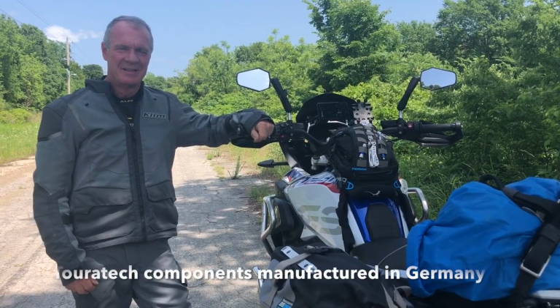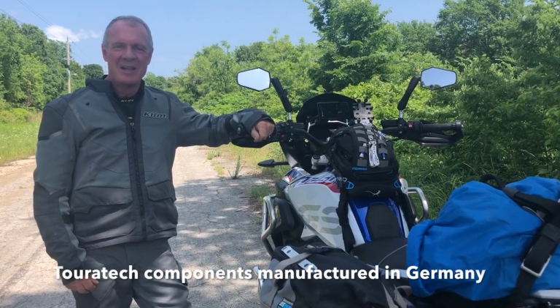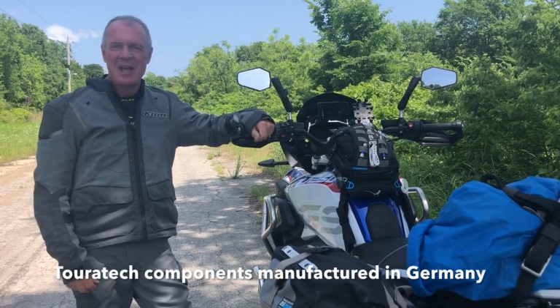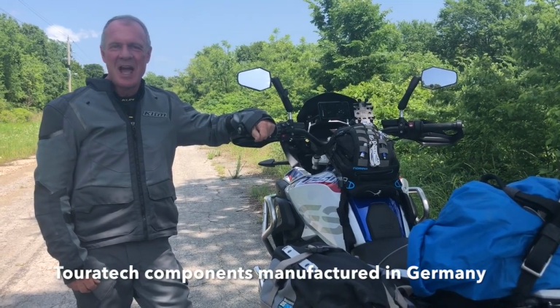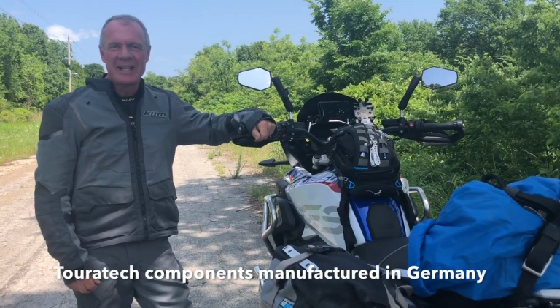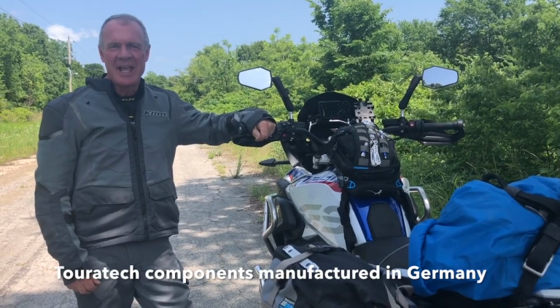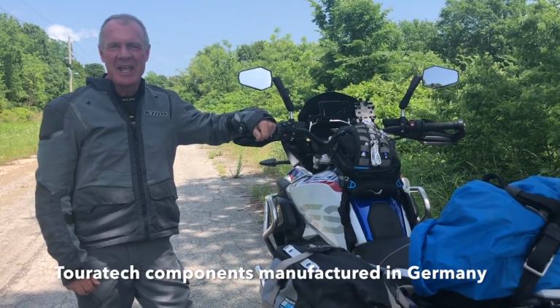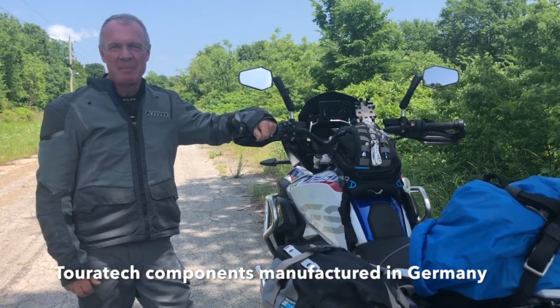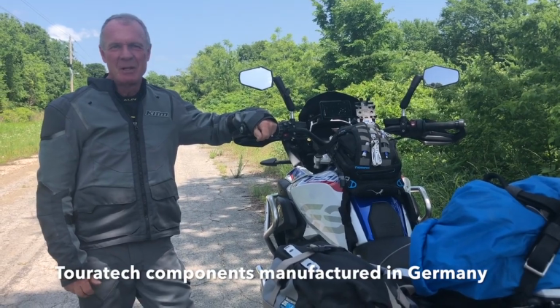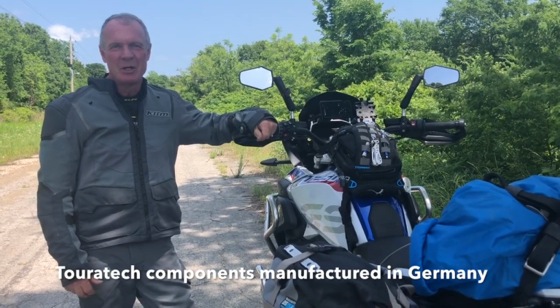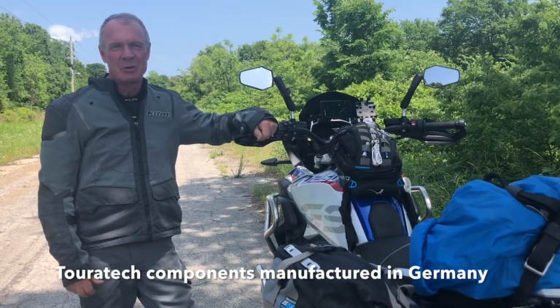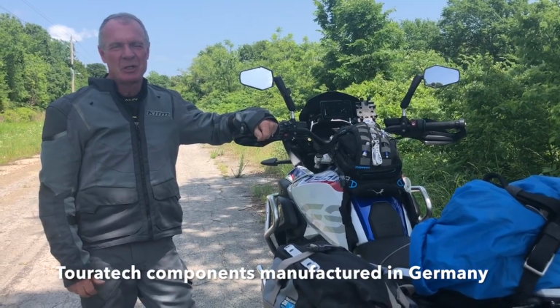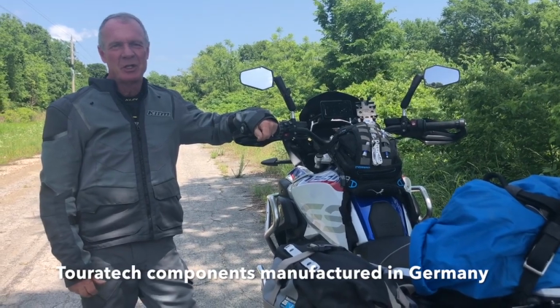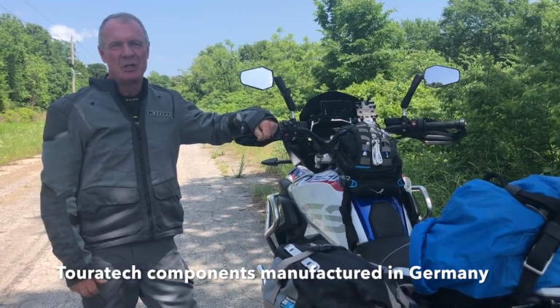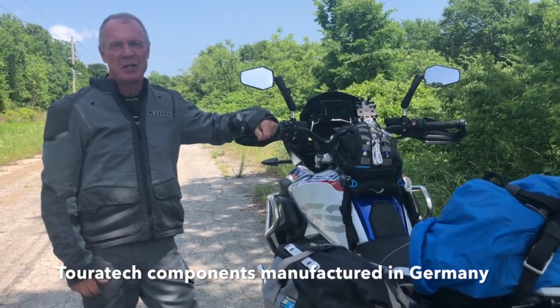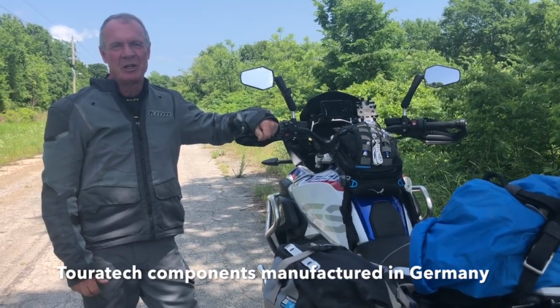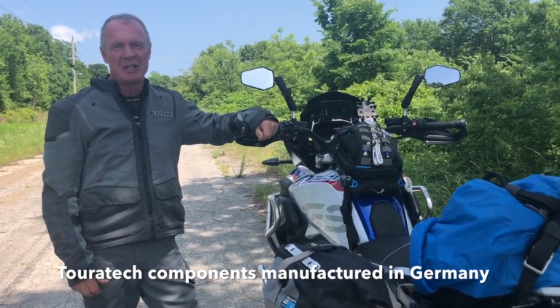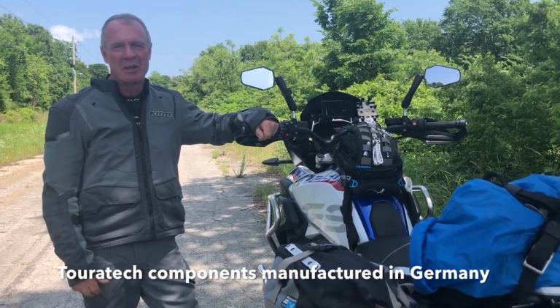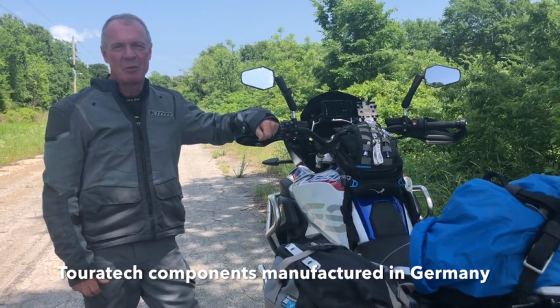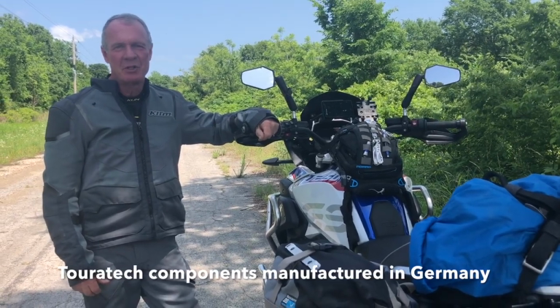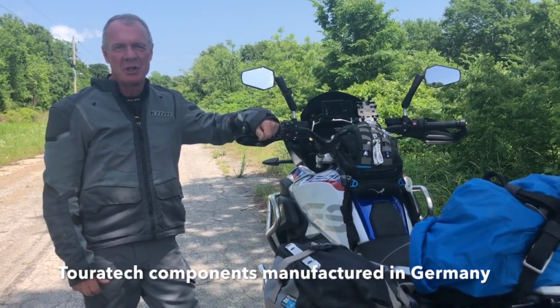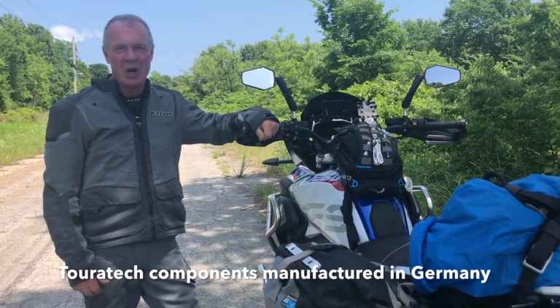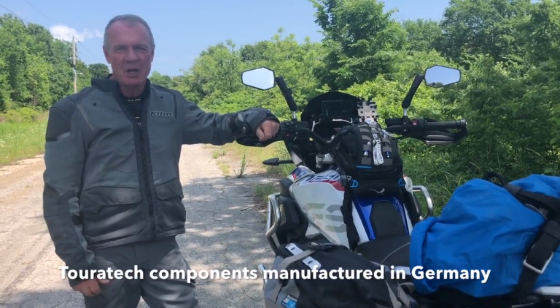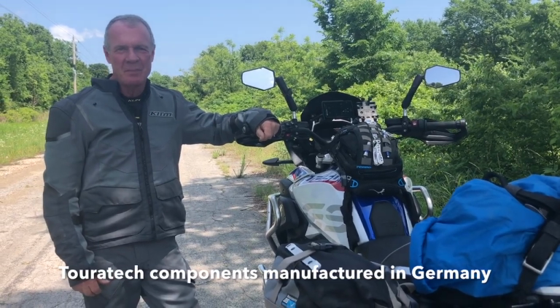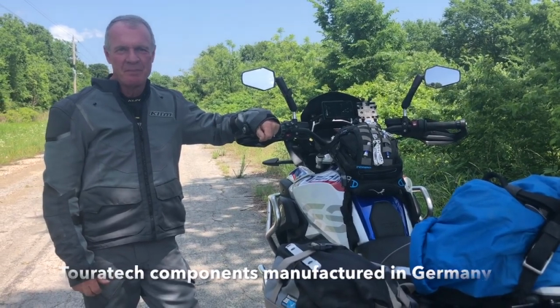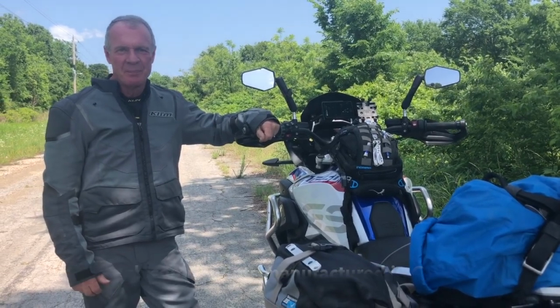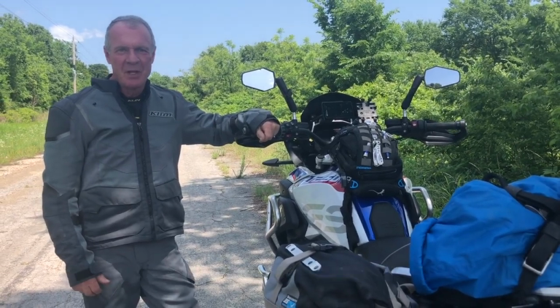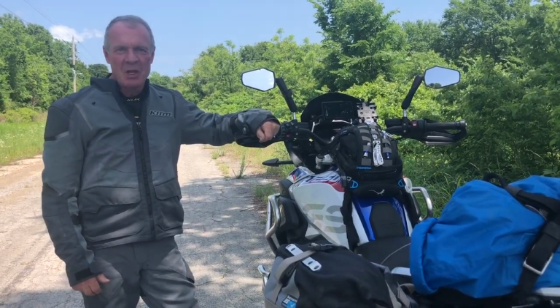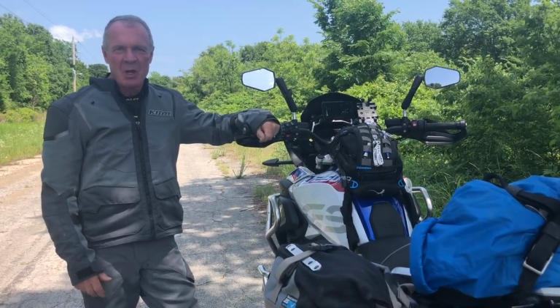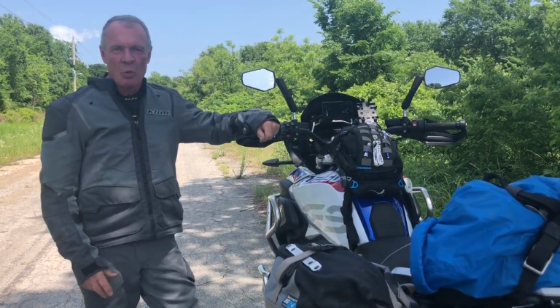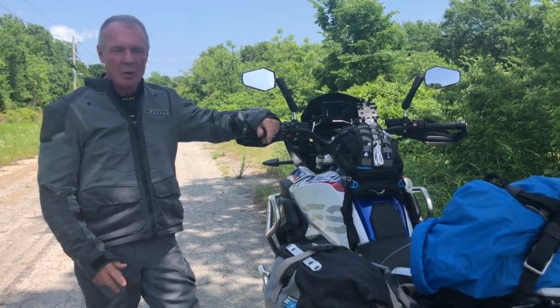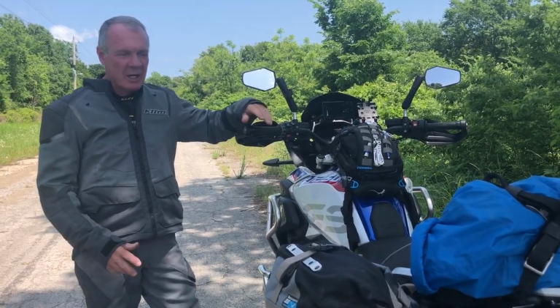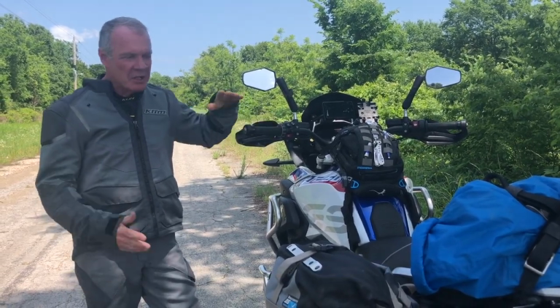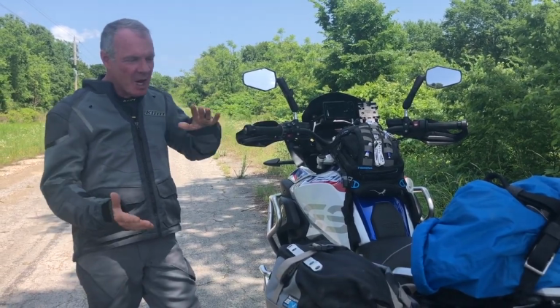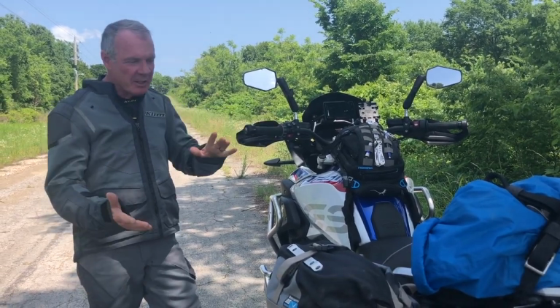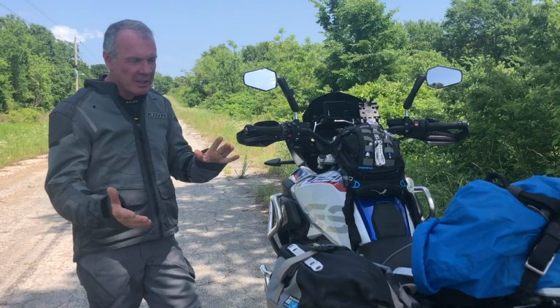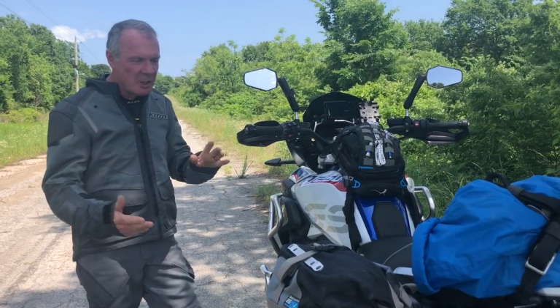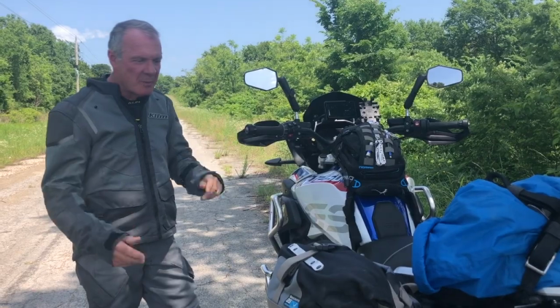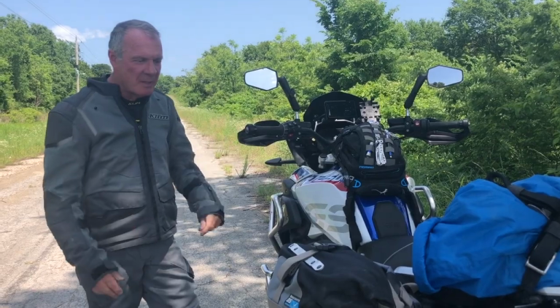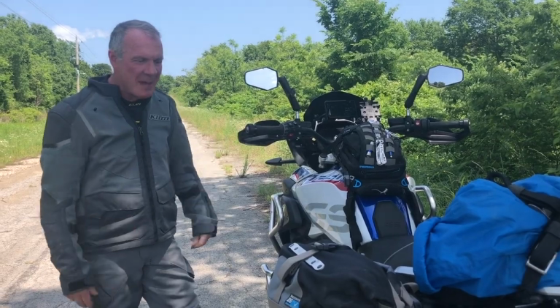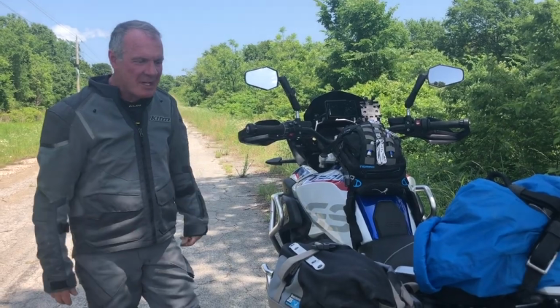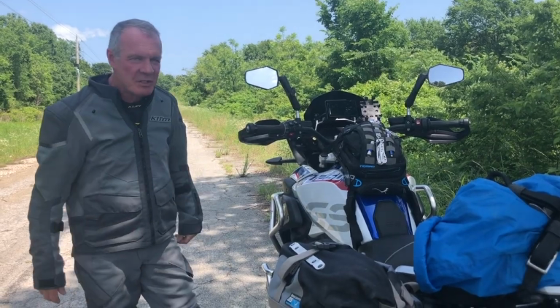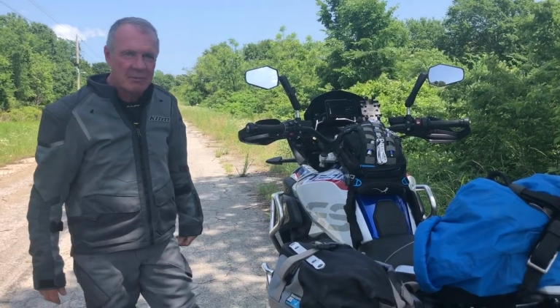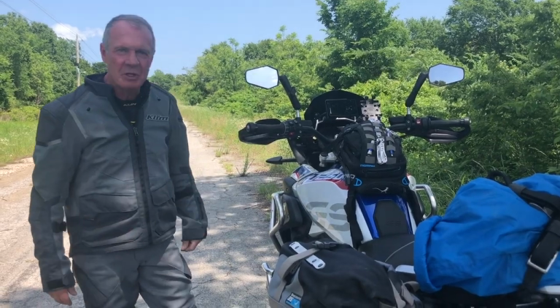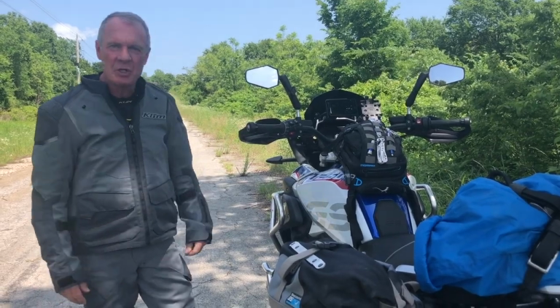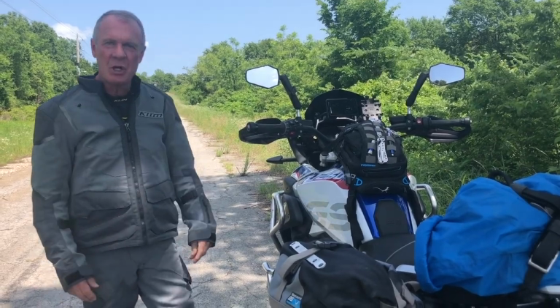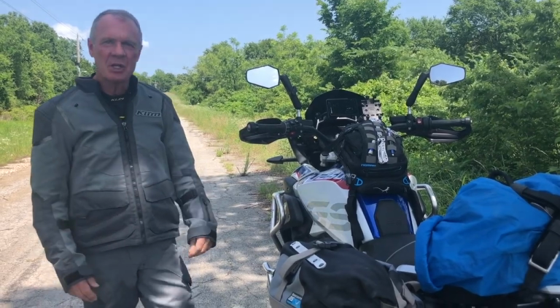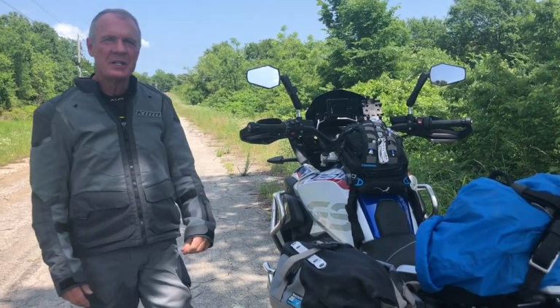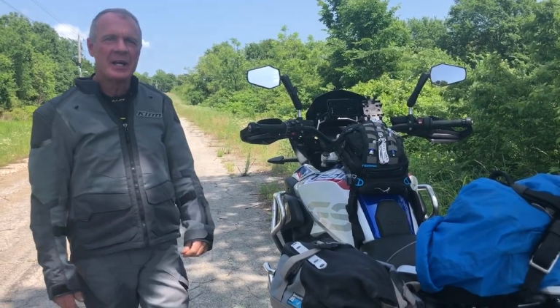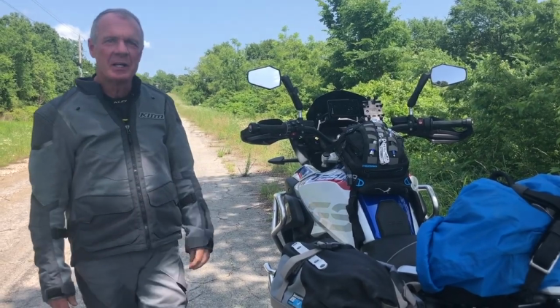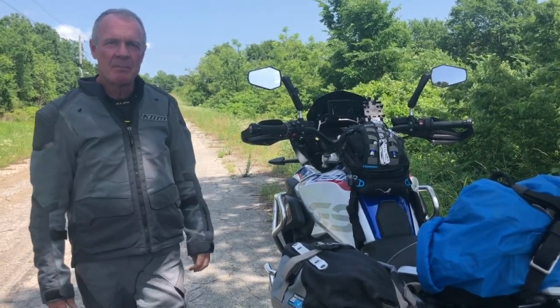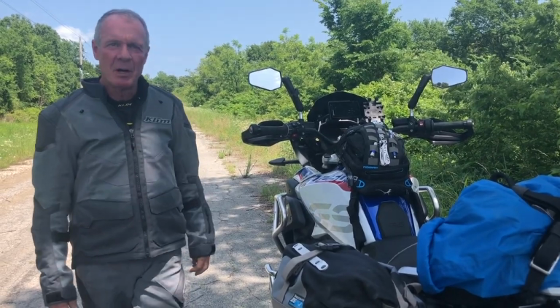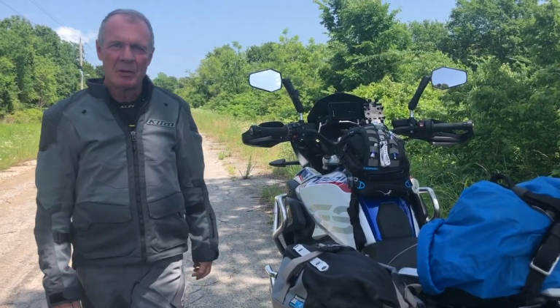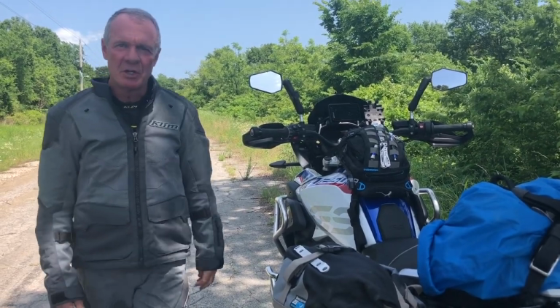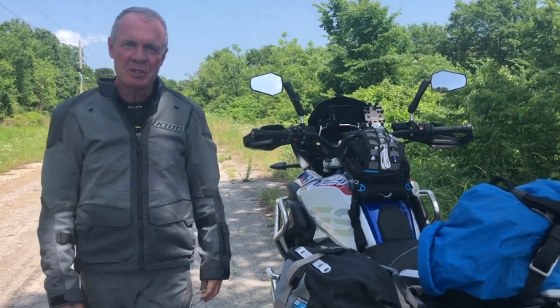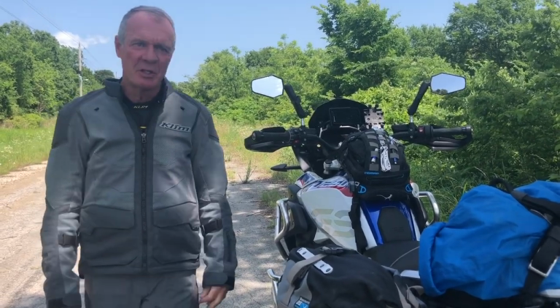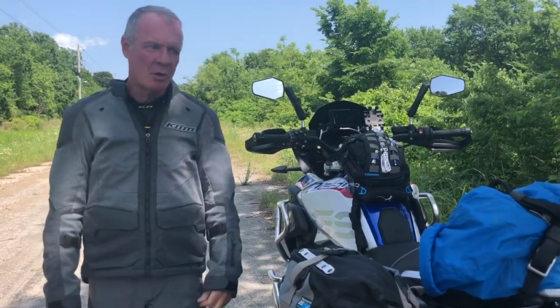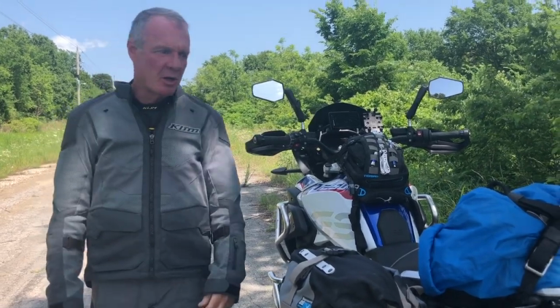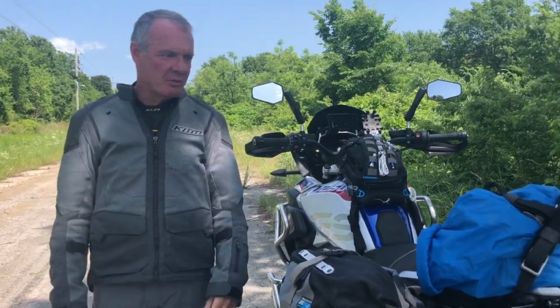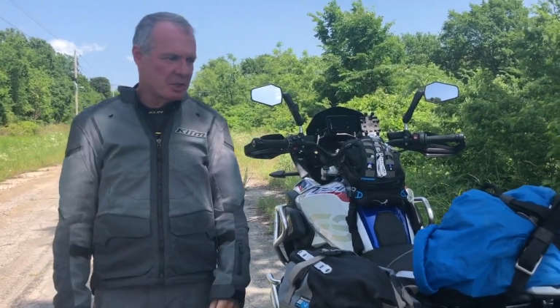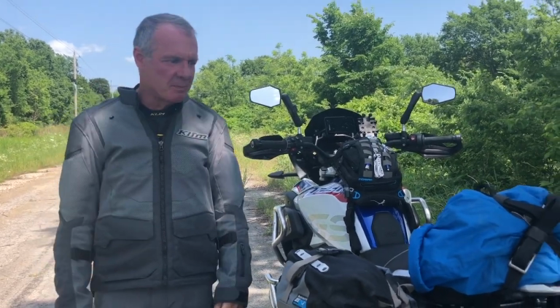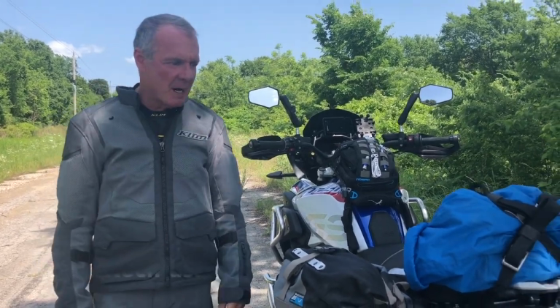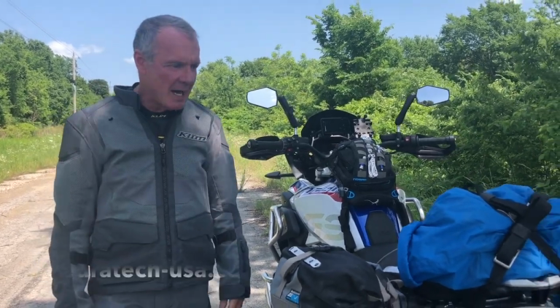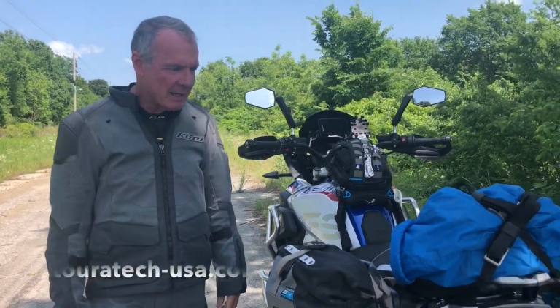Hey gang, Bill Dragoo here again with Dart. We're going to talk a little bit about some of the Touratech components that are on this bike.